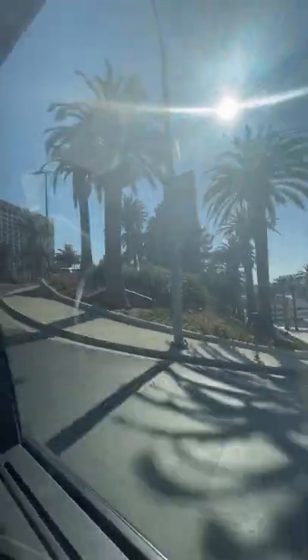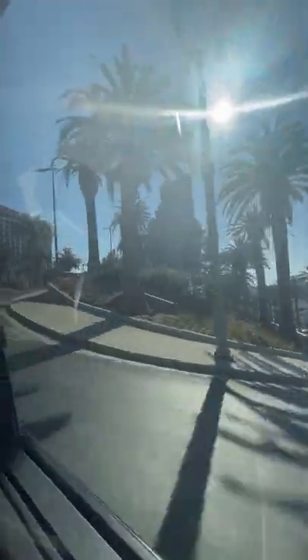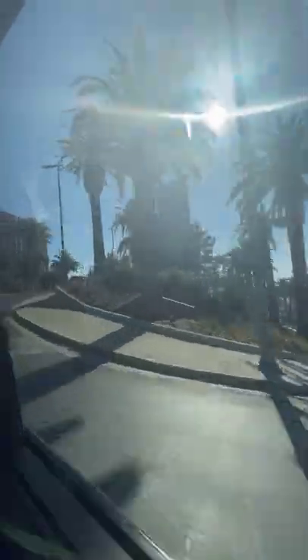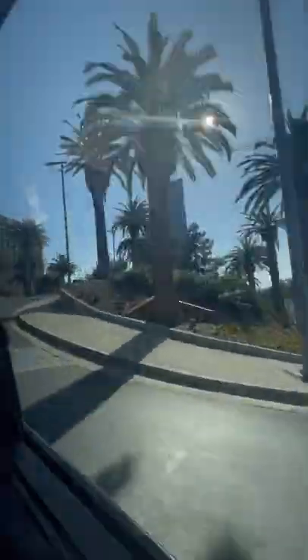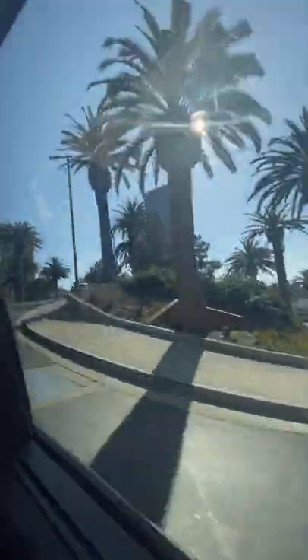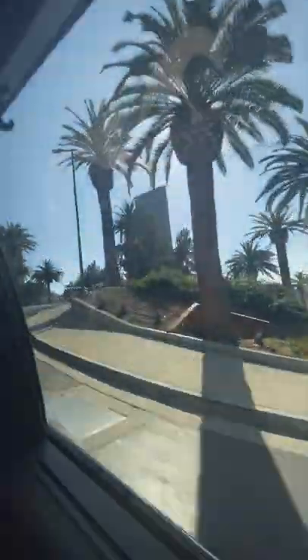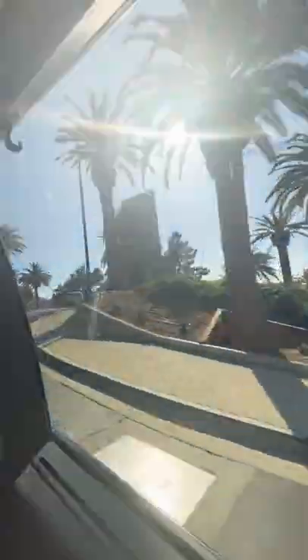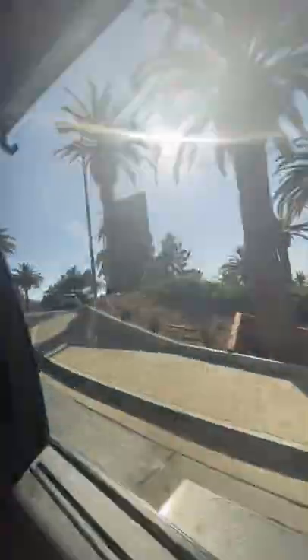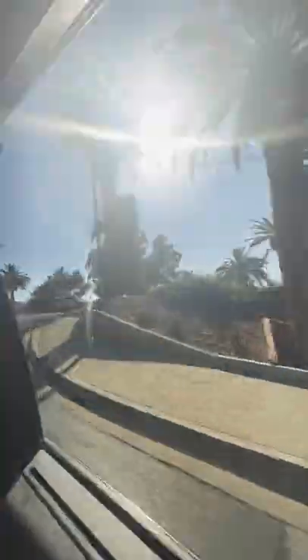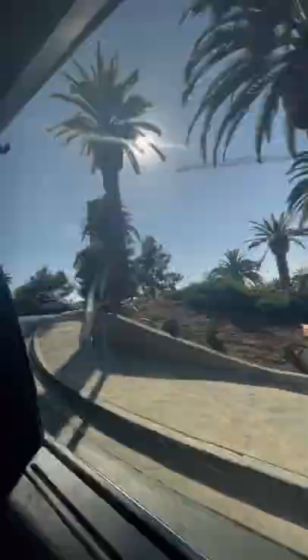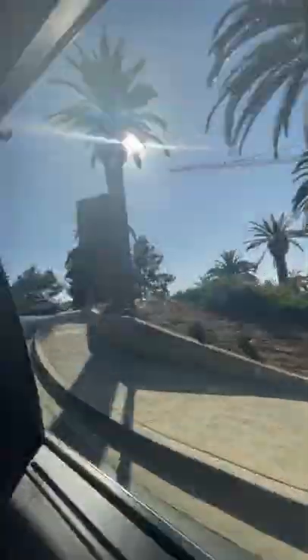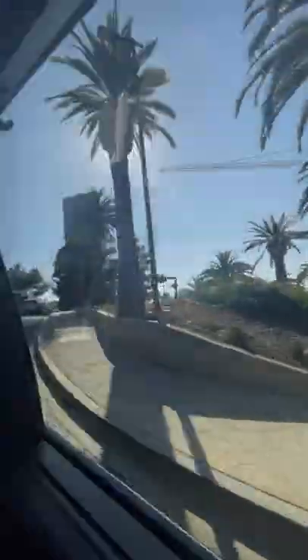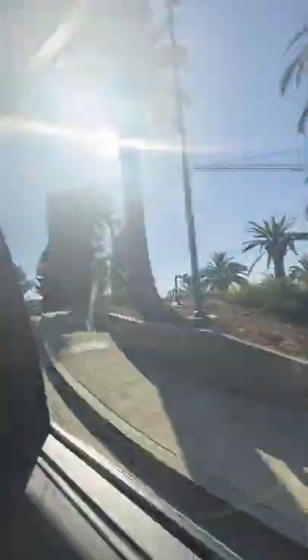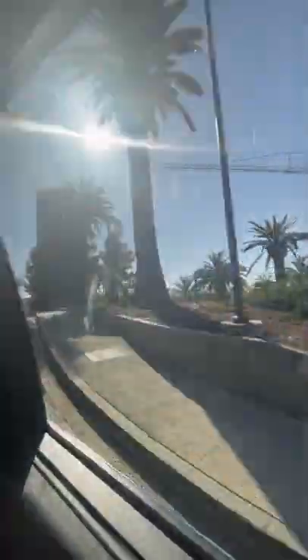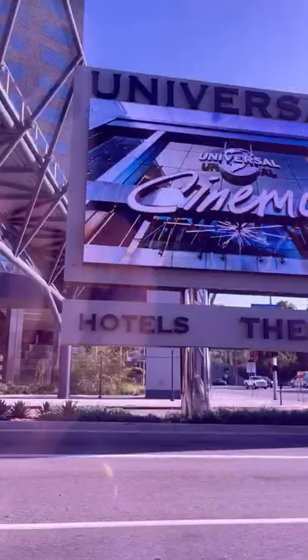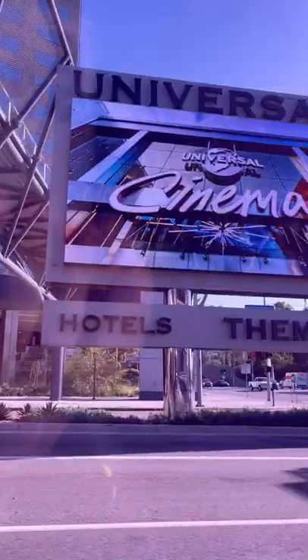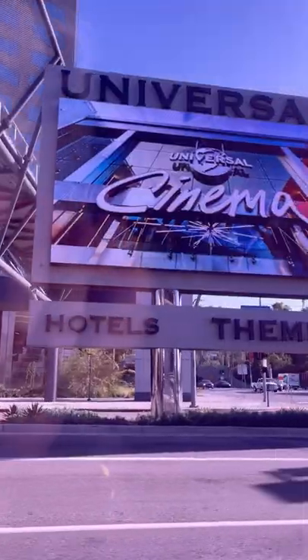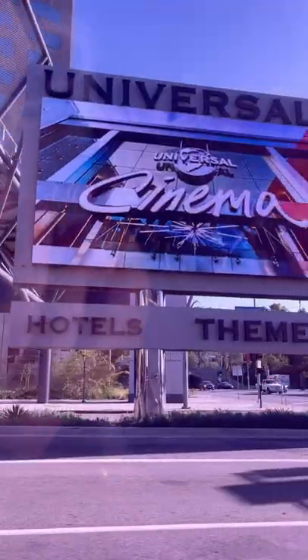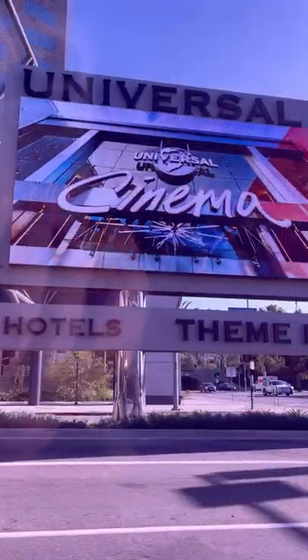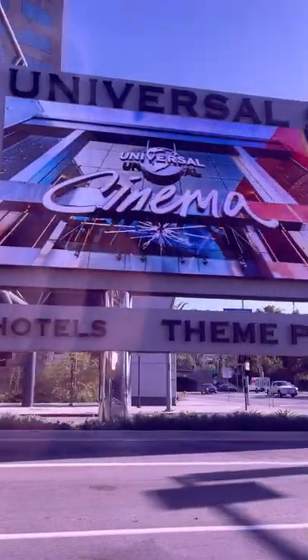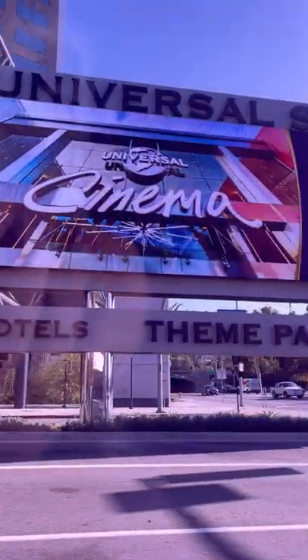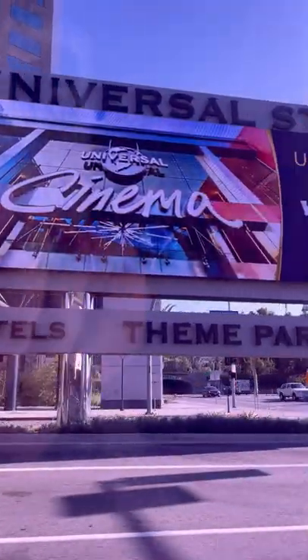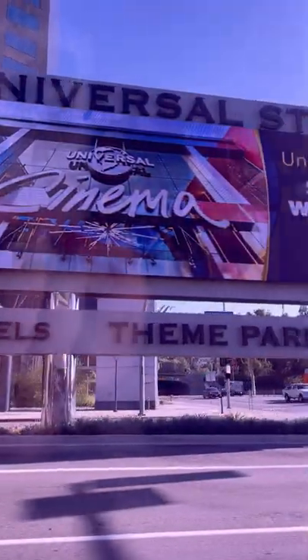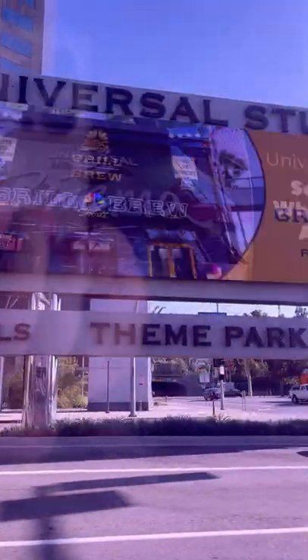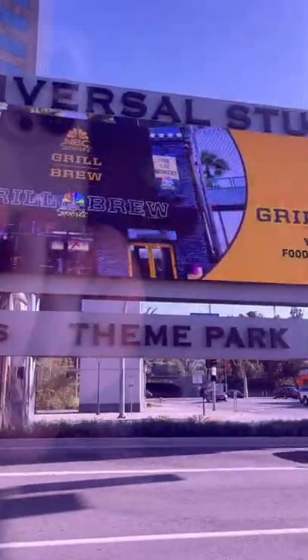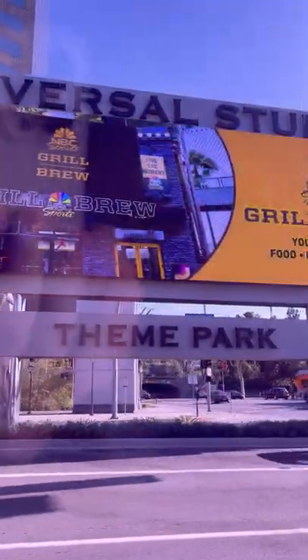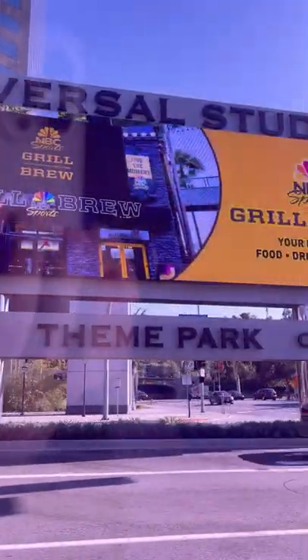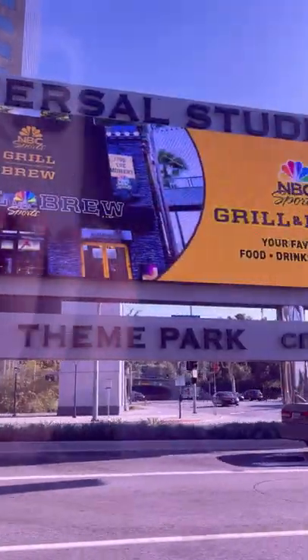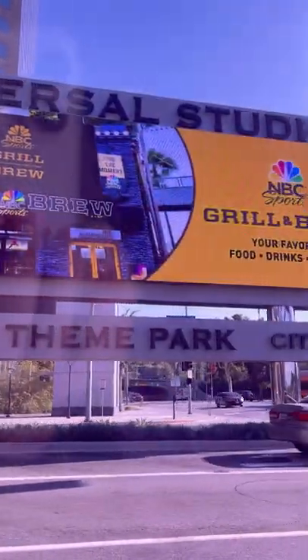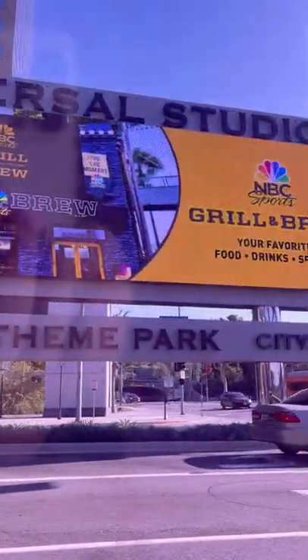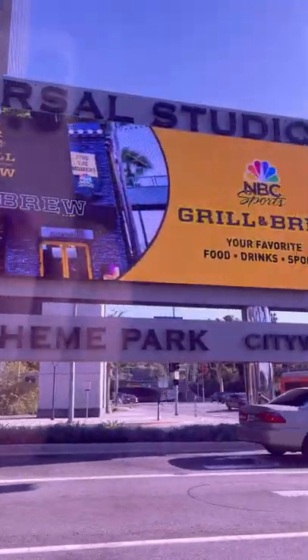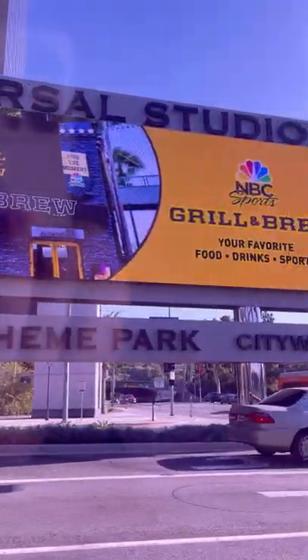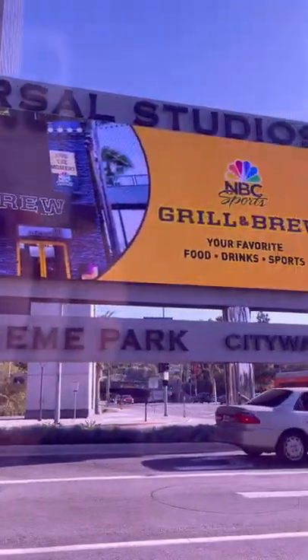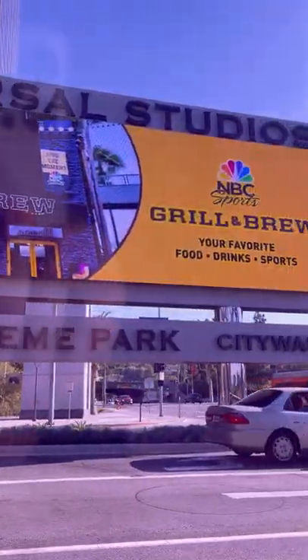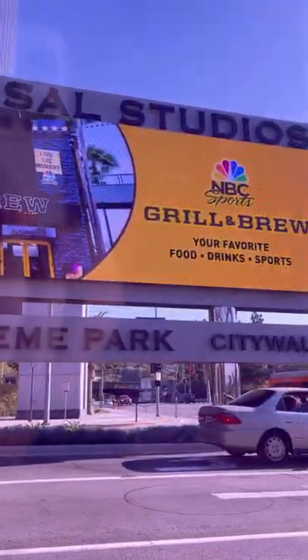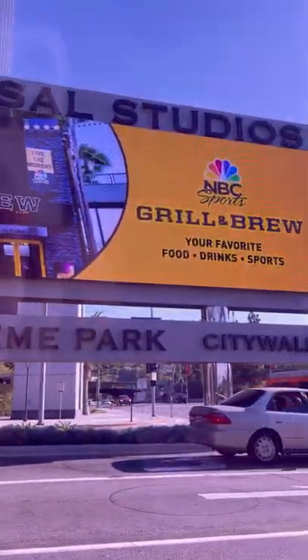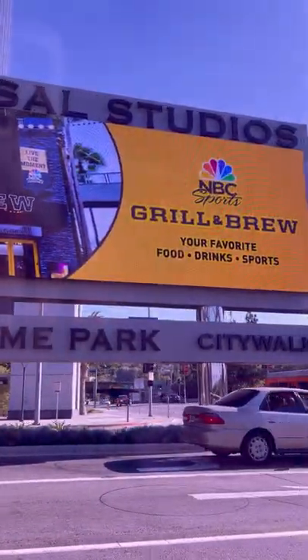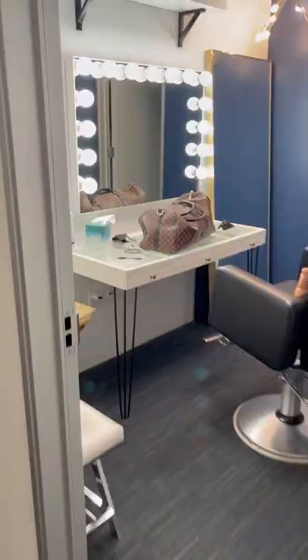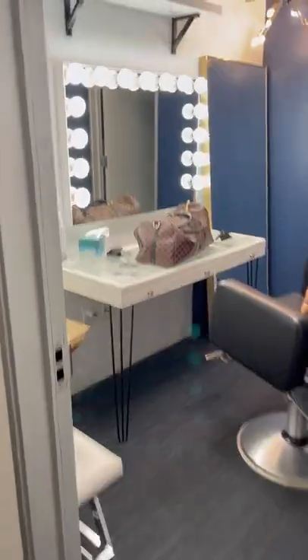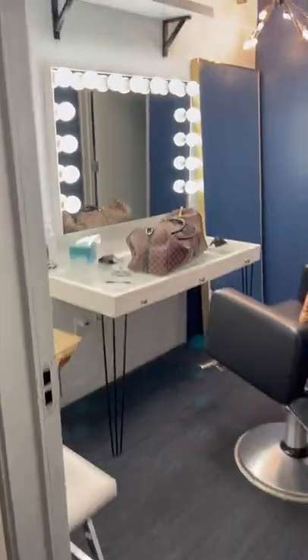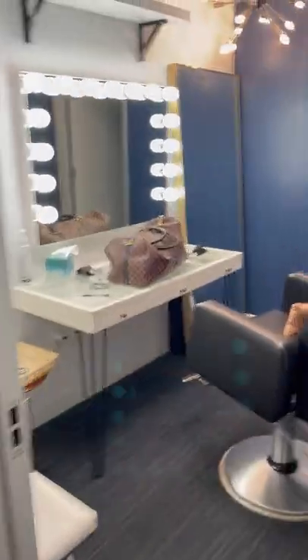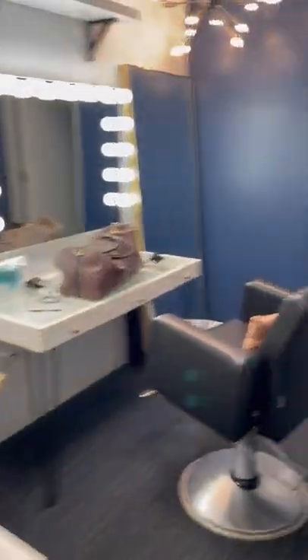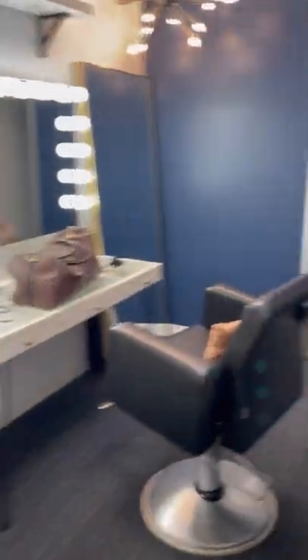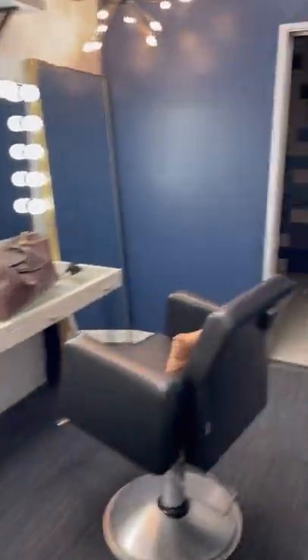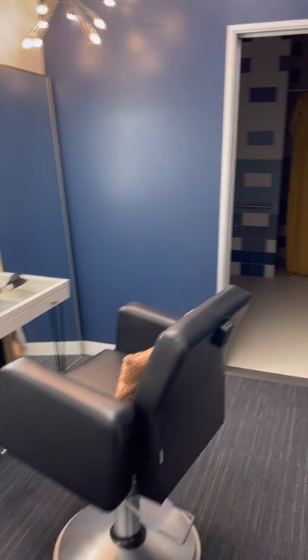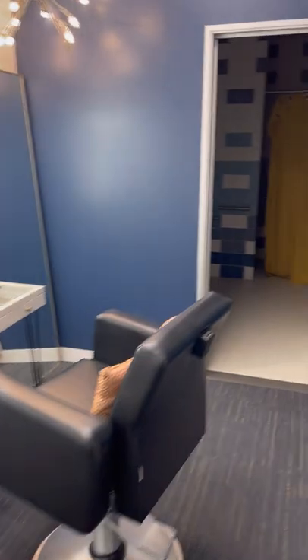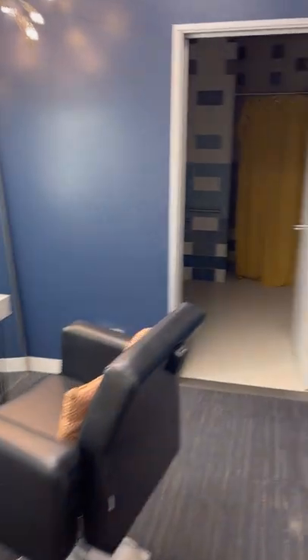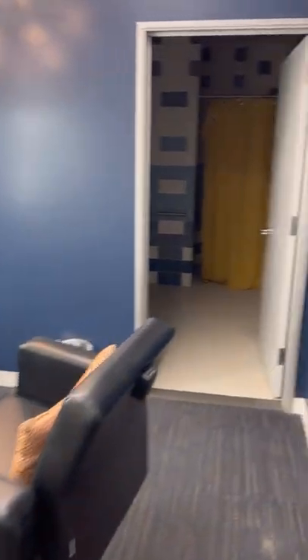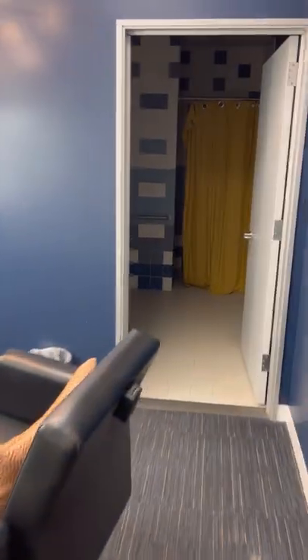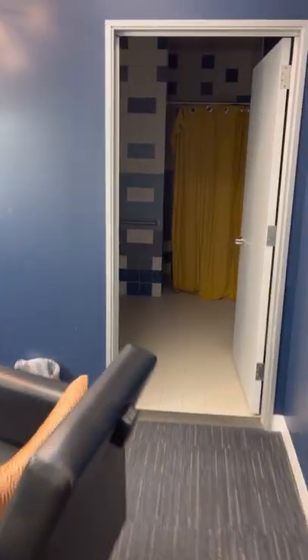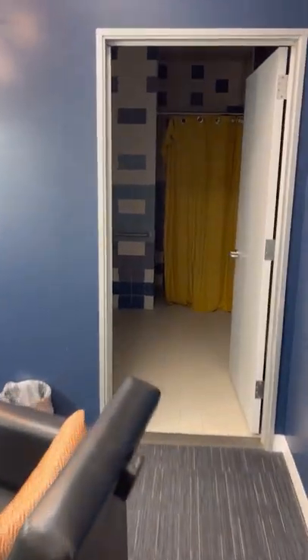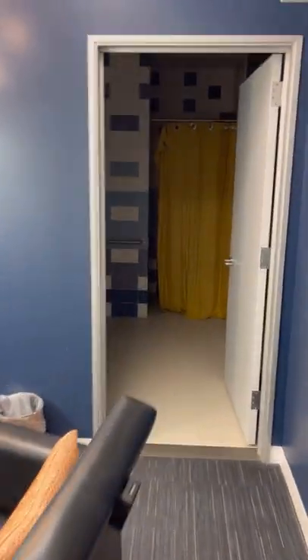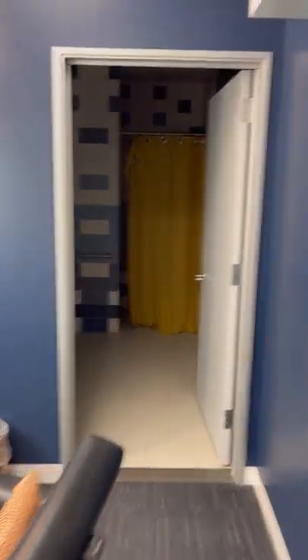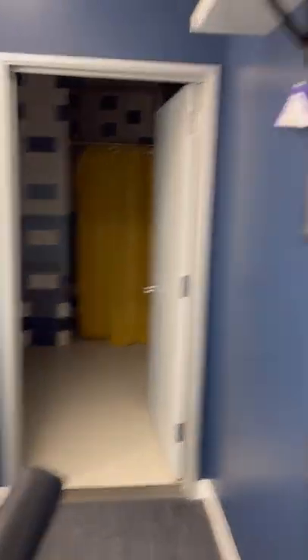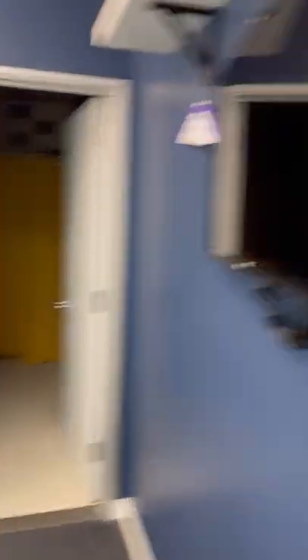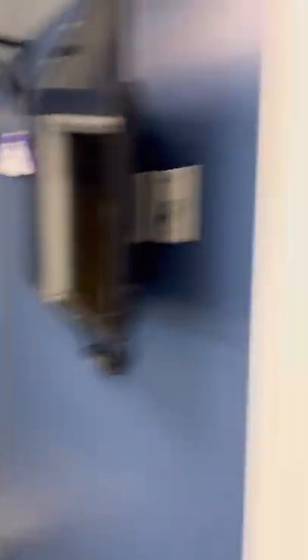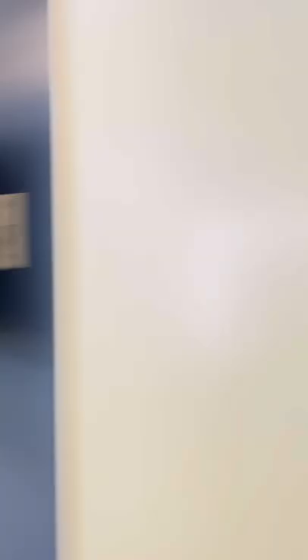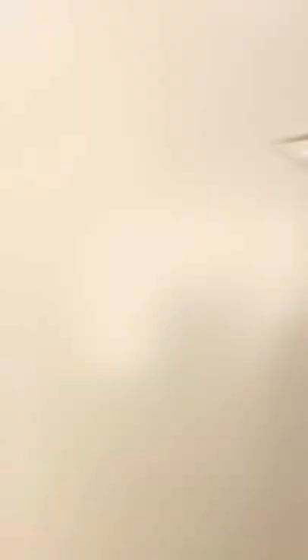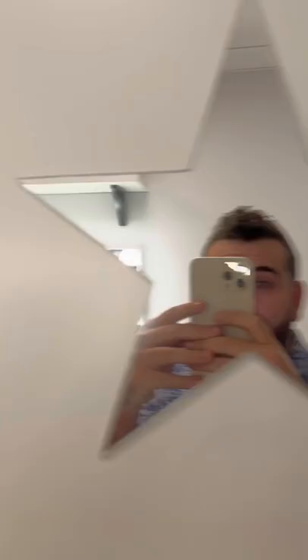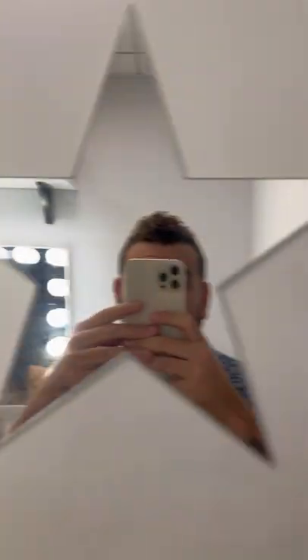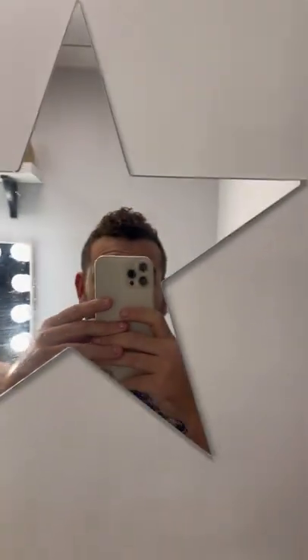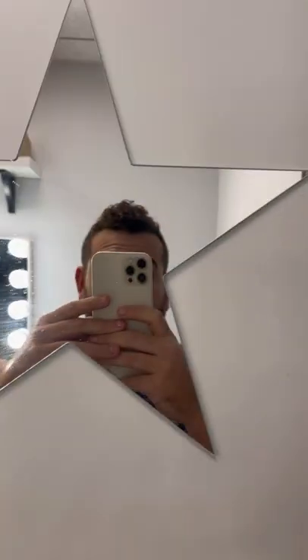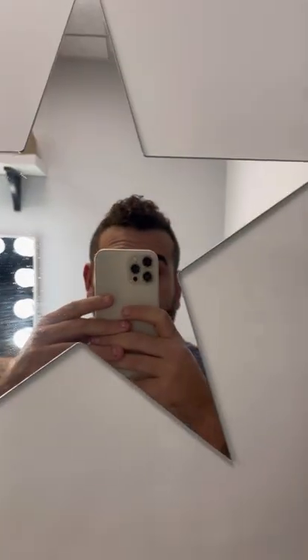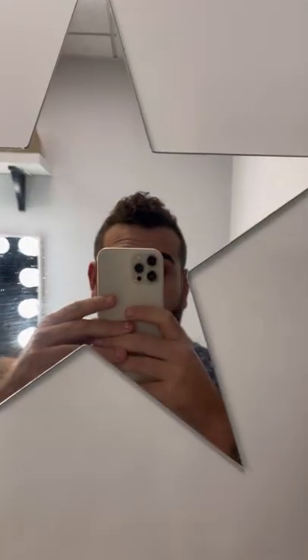Here's a 30 second look behind the scenes at my debut on E! News. First we get to Universal Studios and they give me the cutest little green room. It's kind of super official. I love it.